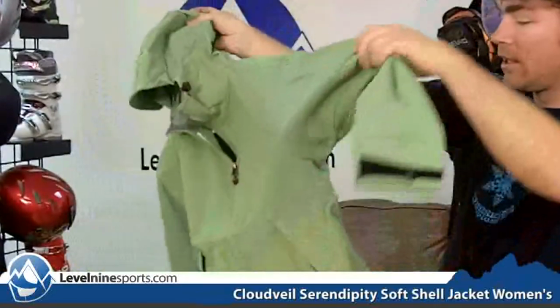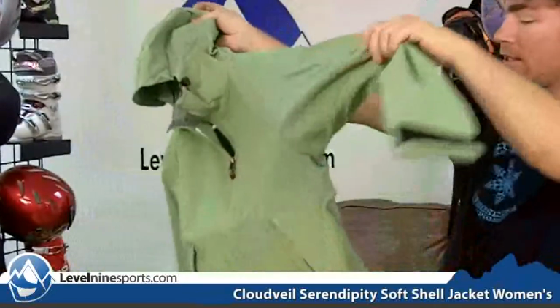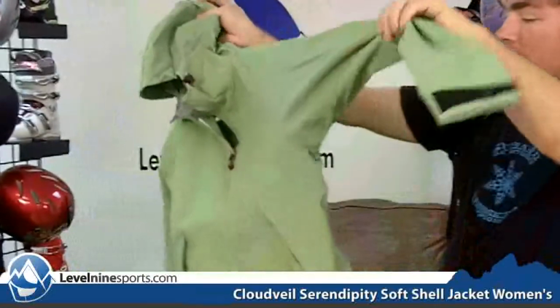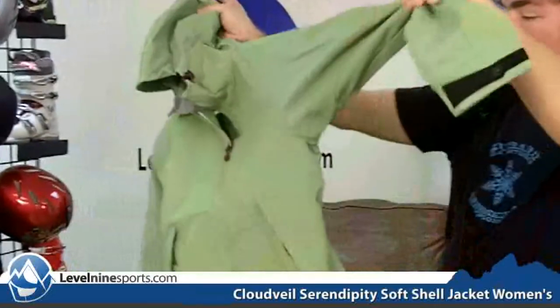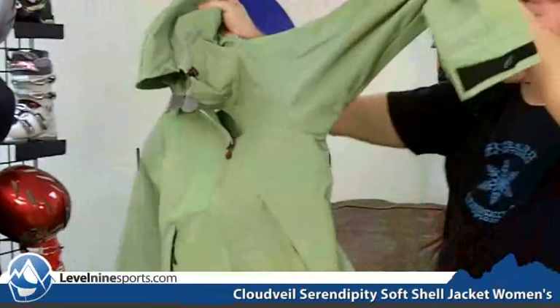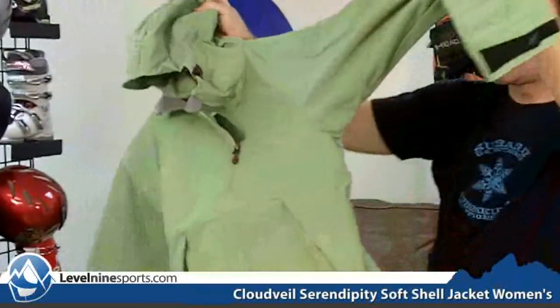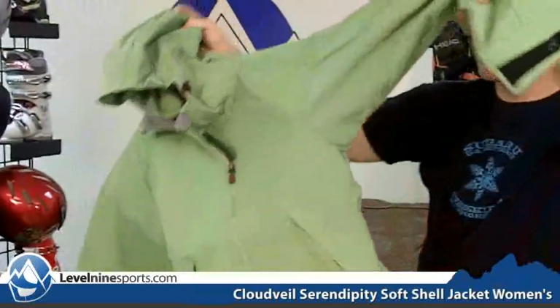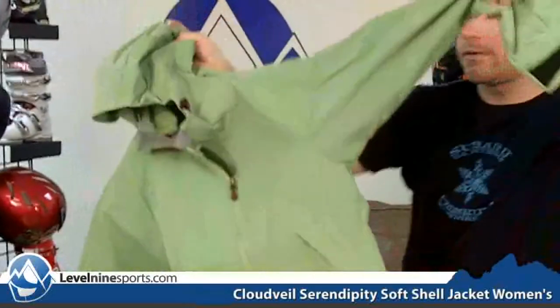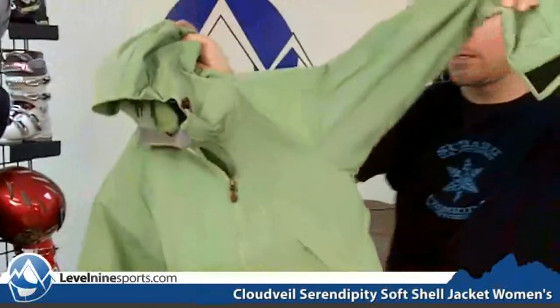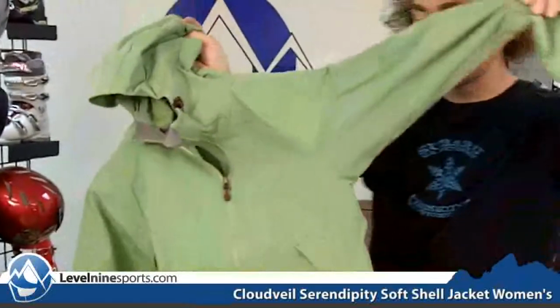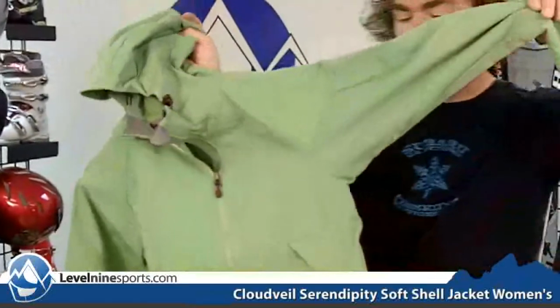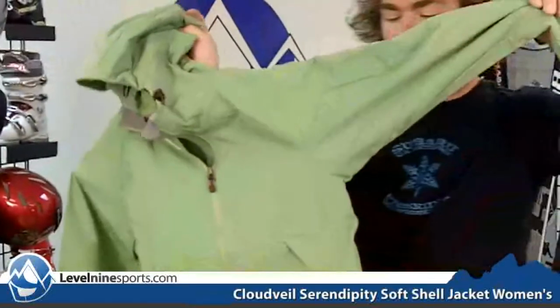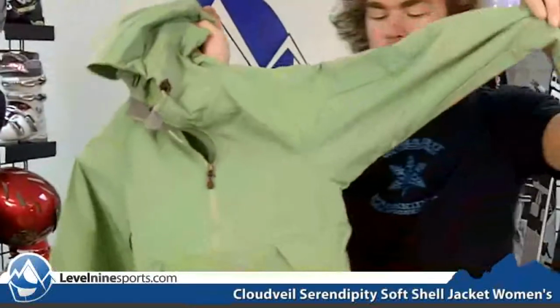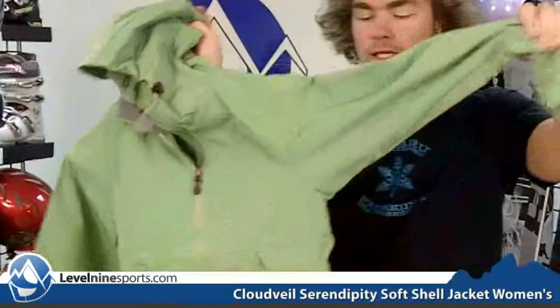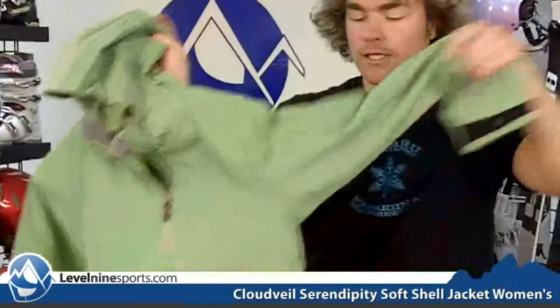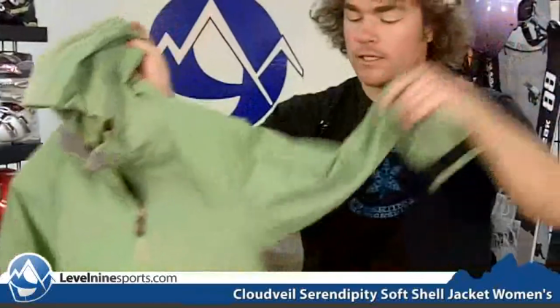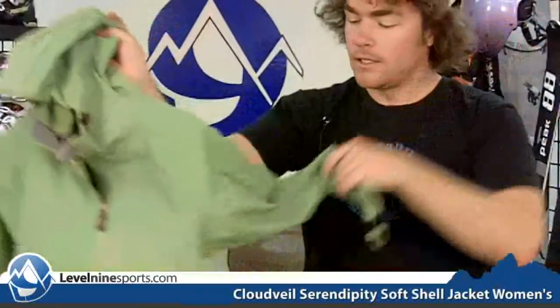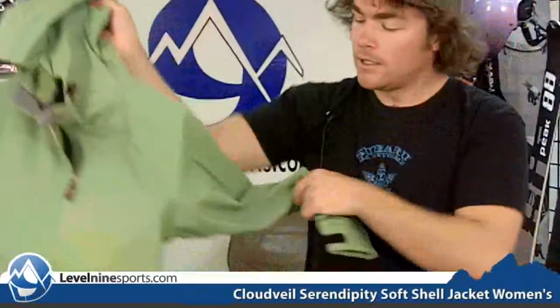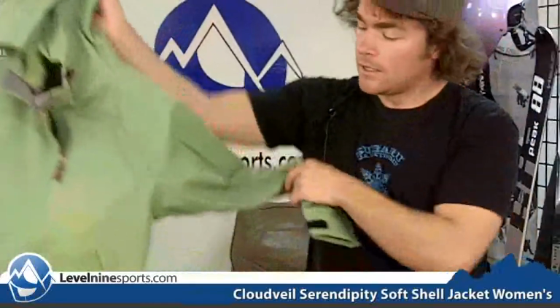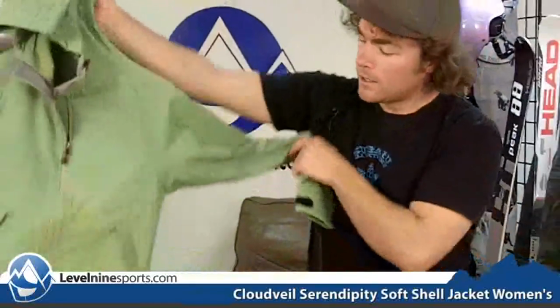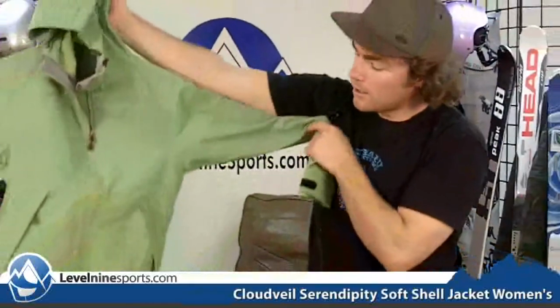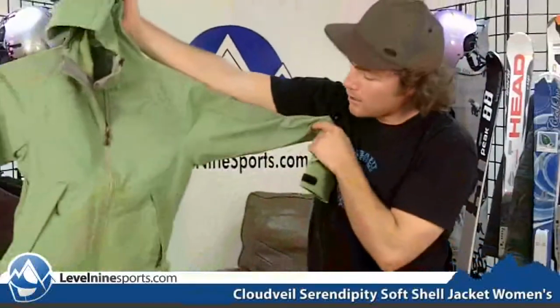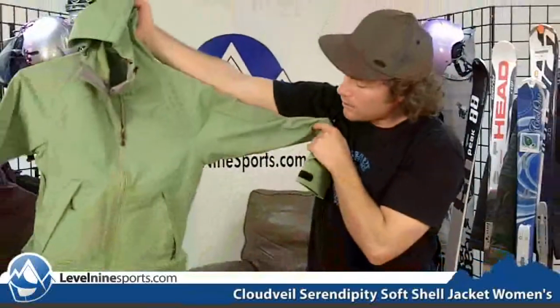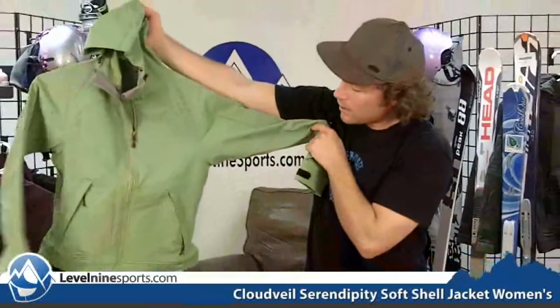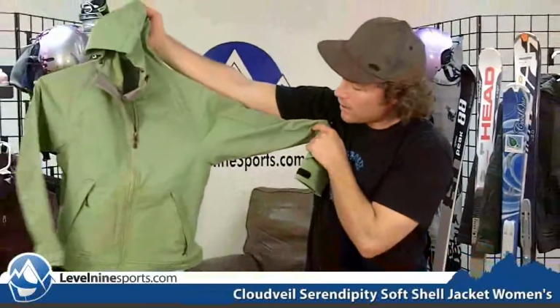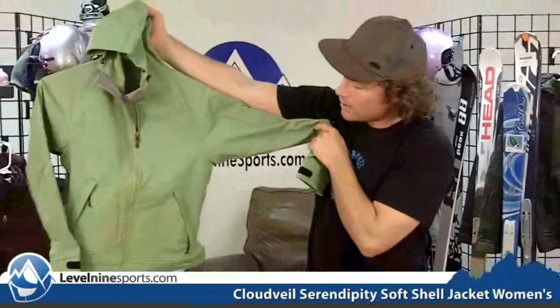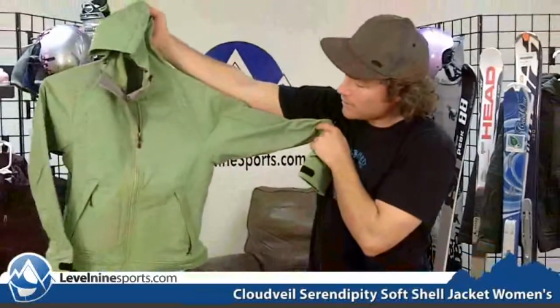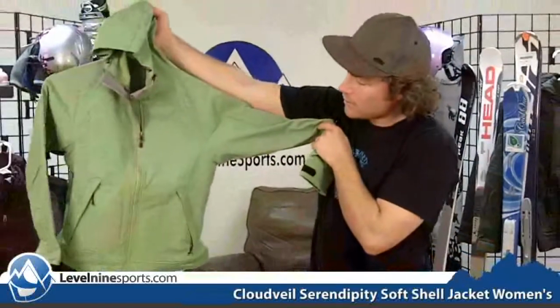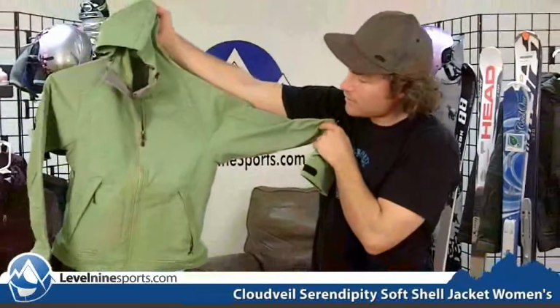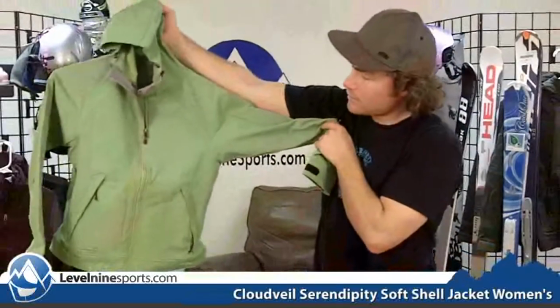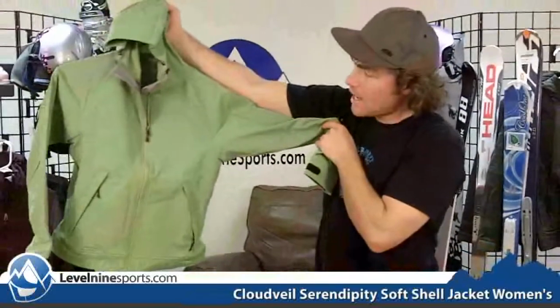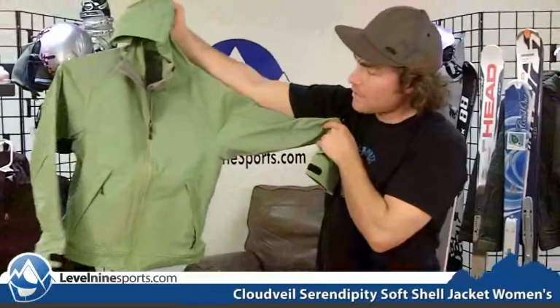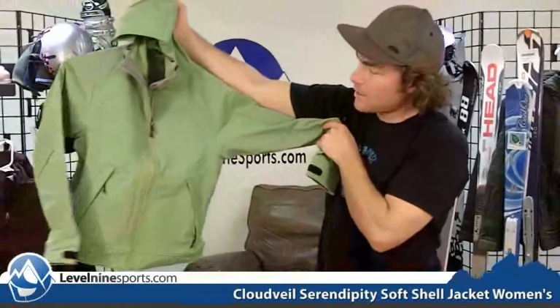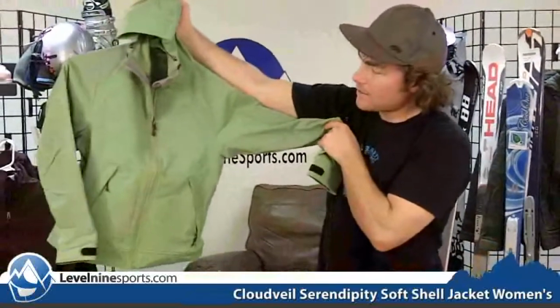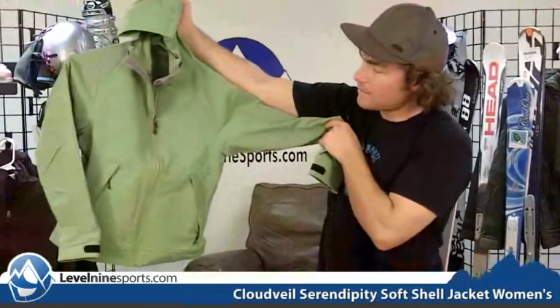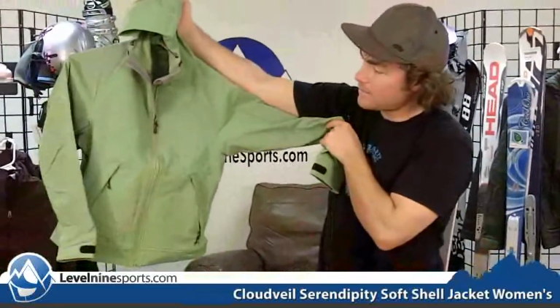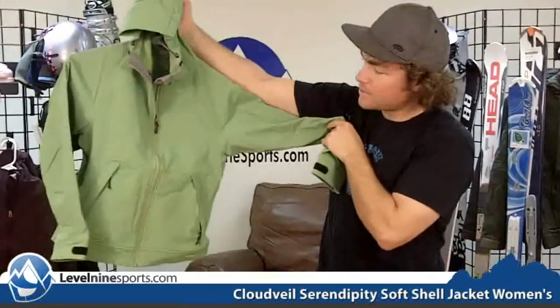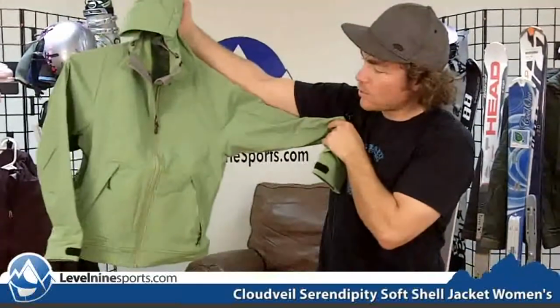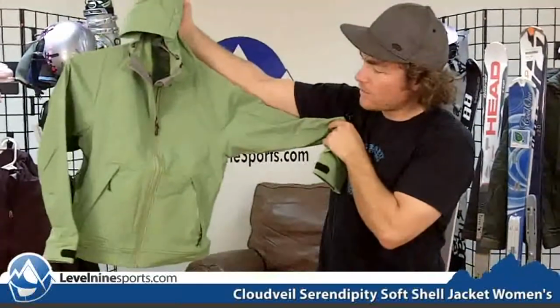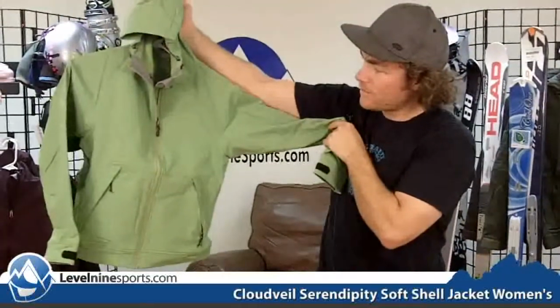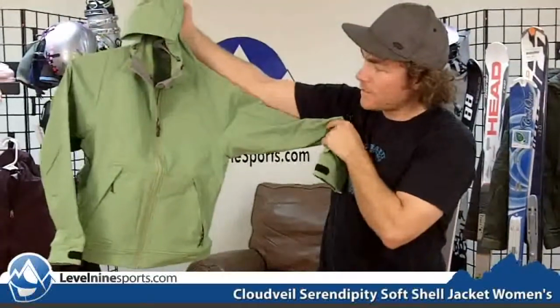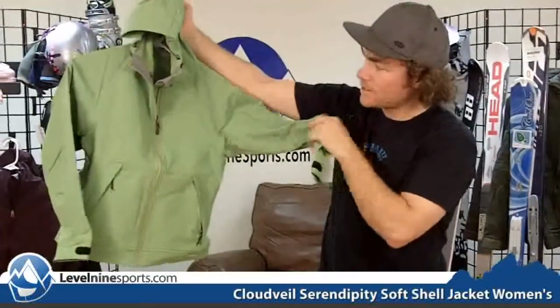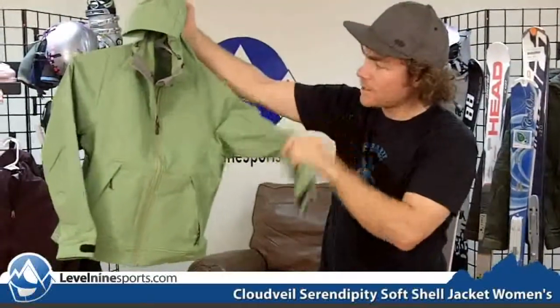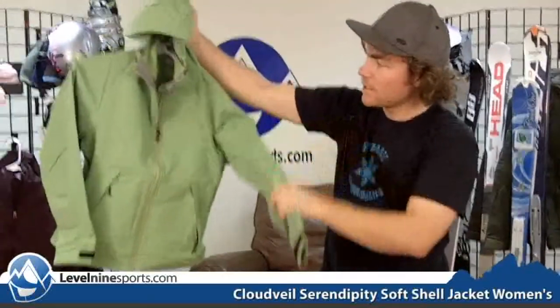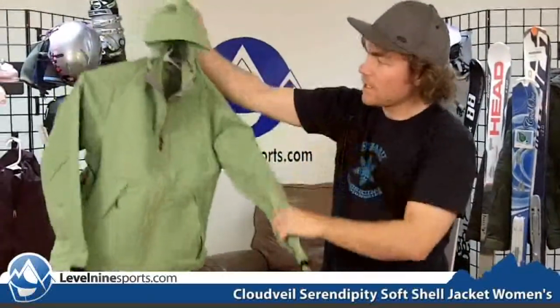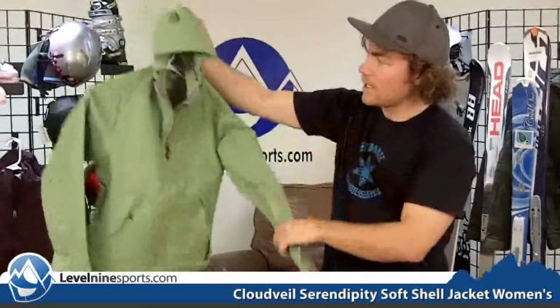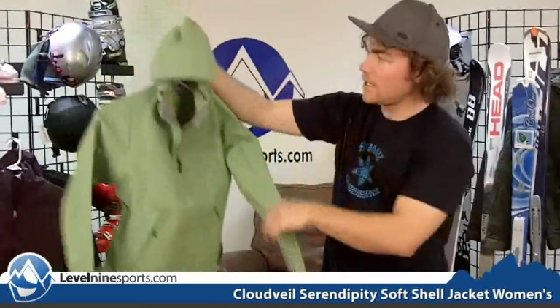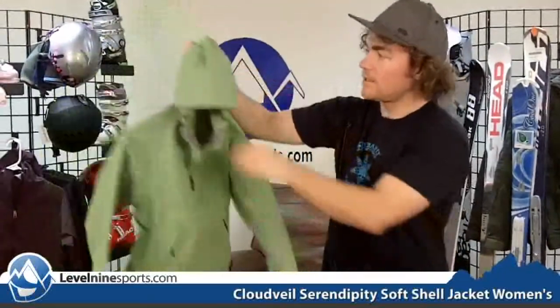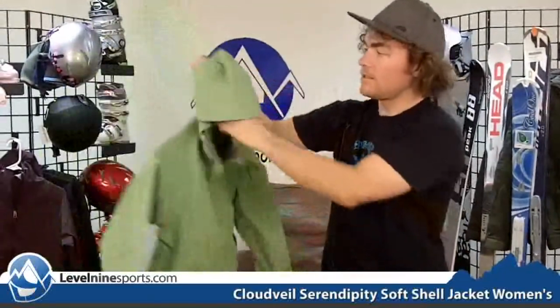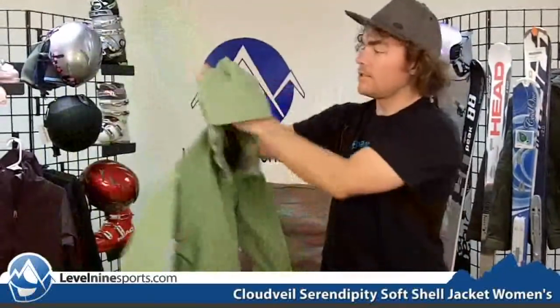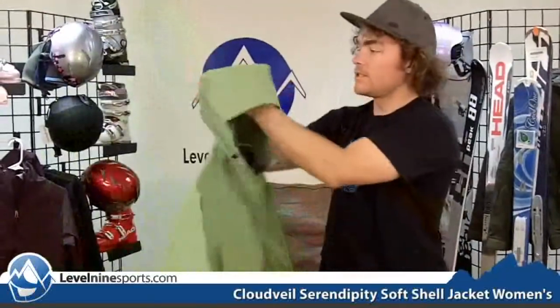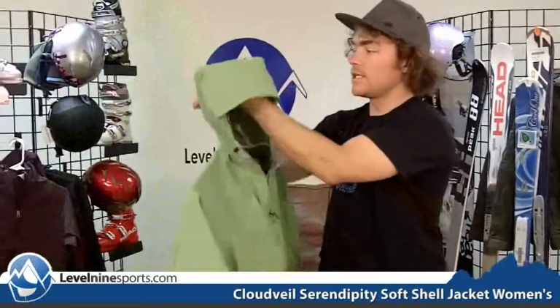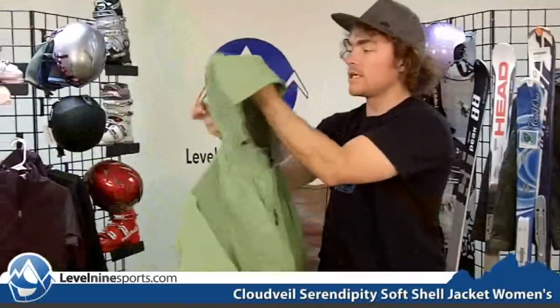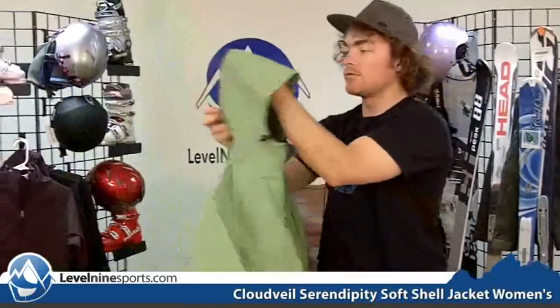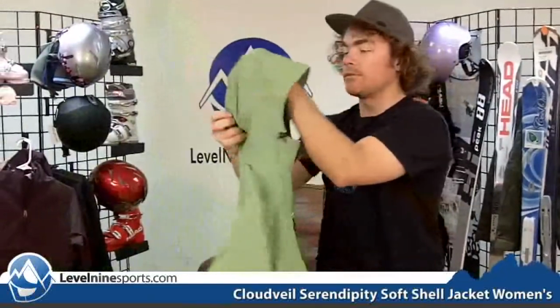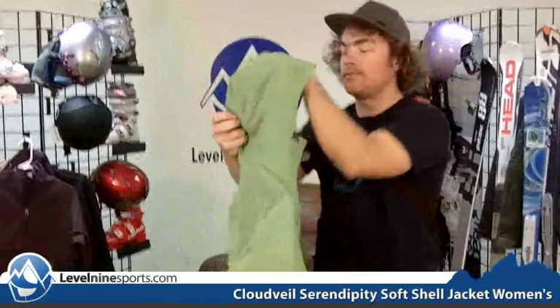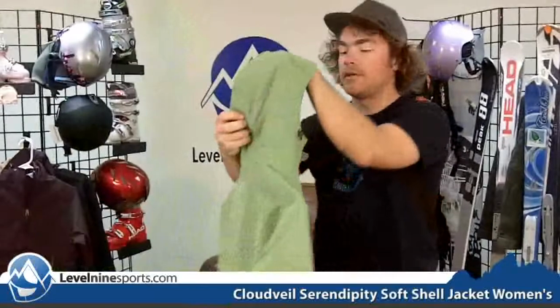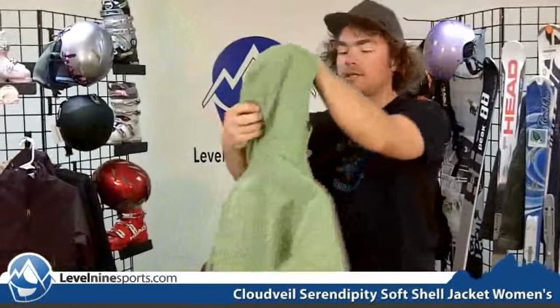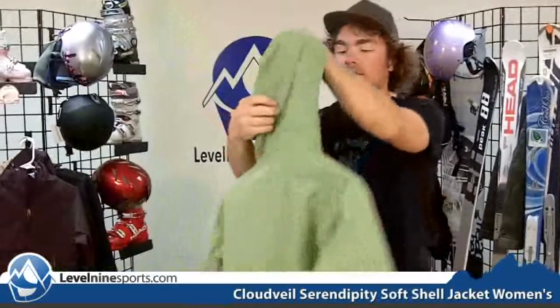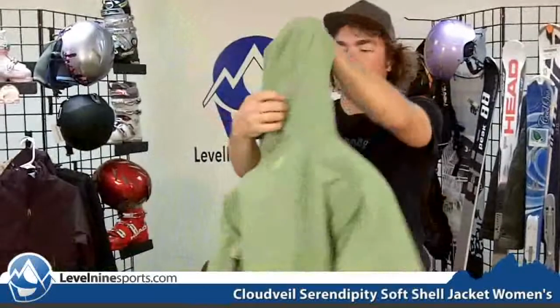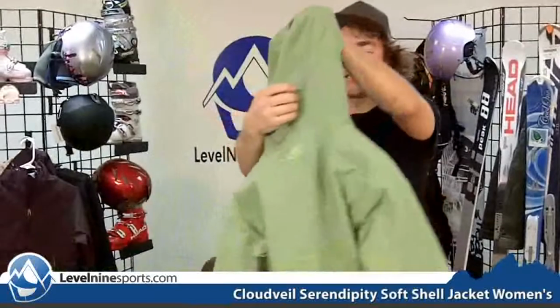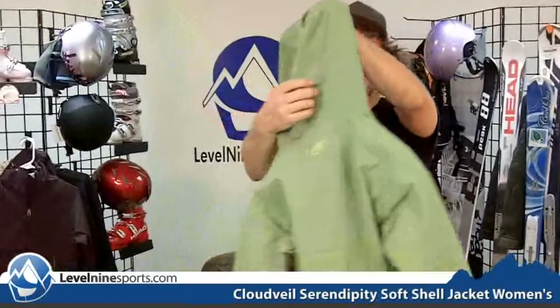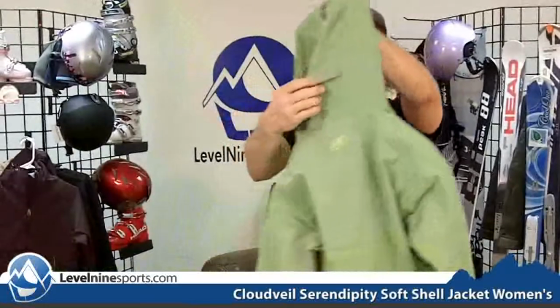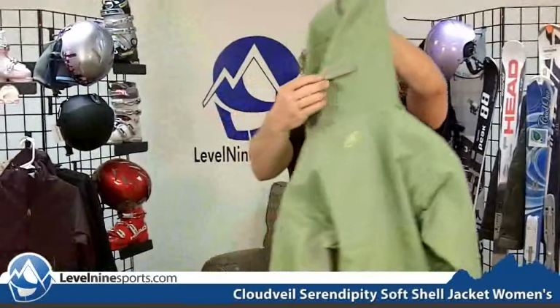Simple design, definitely an athletic sport fit. And you can see it comes with a nice hood as well.